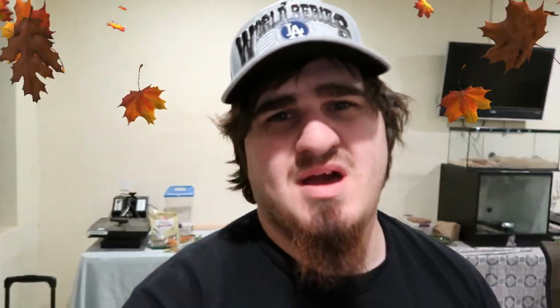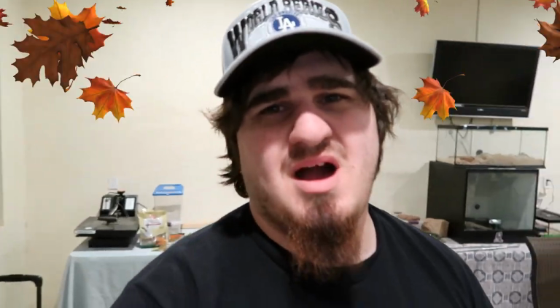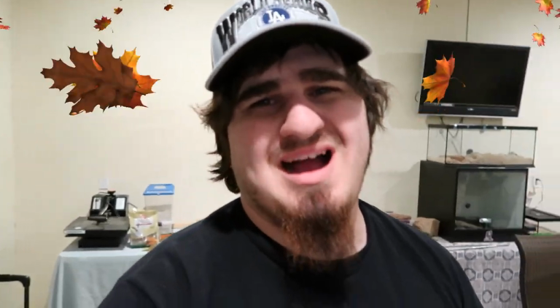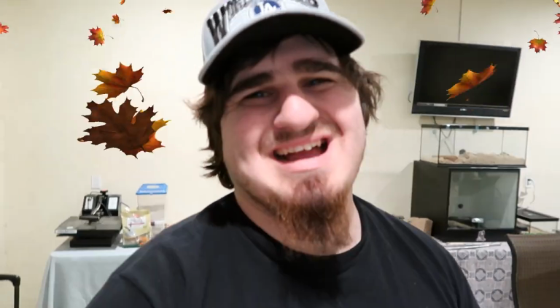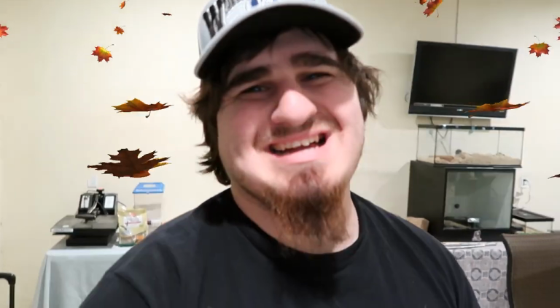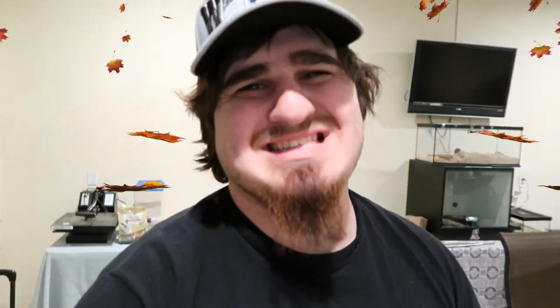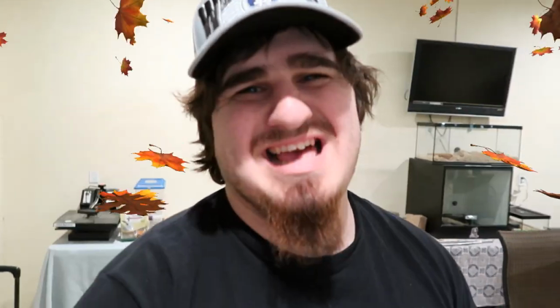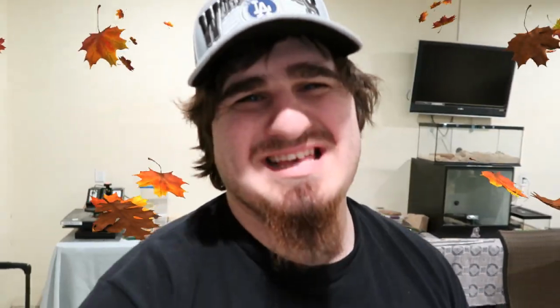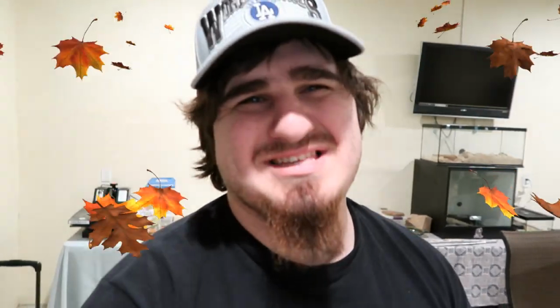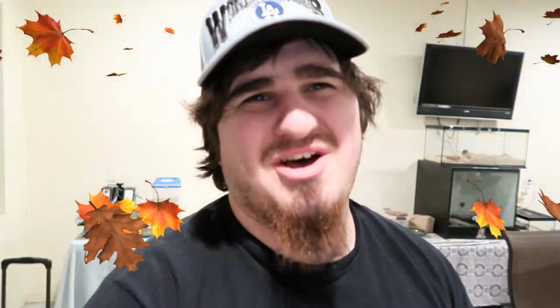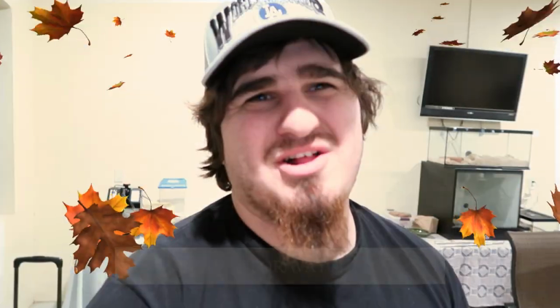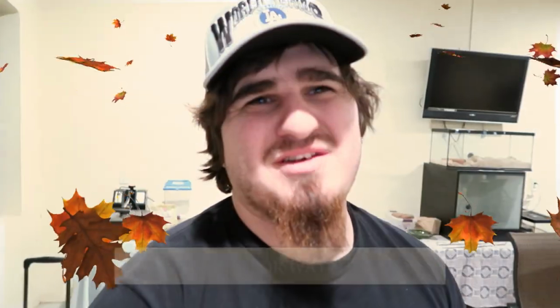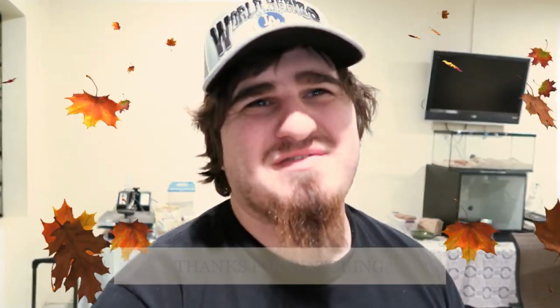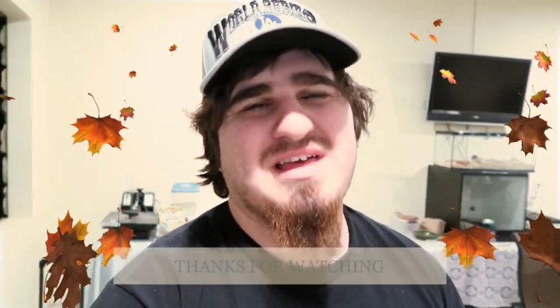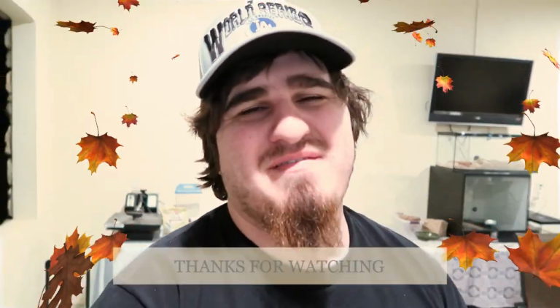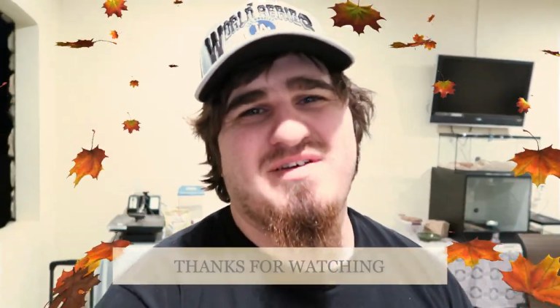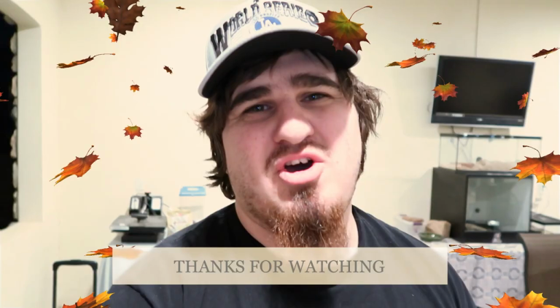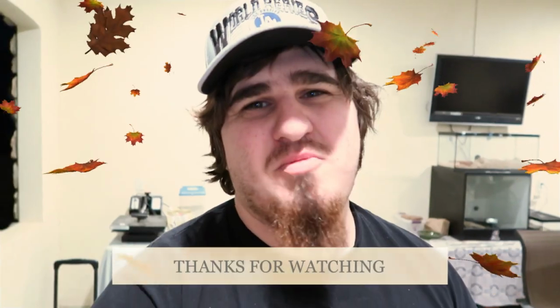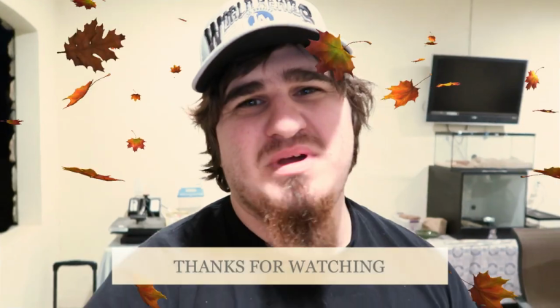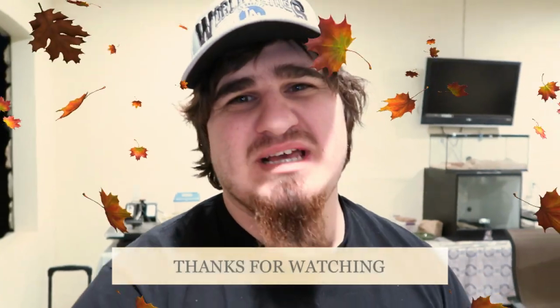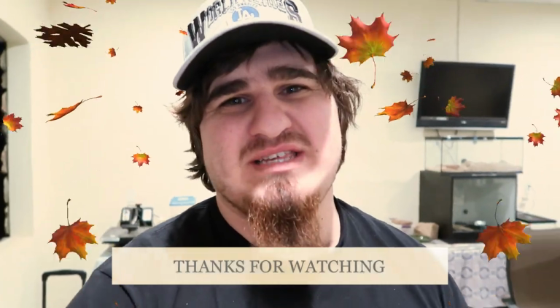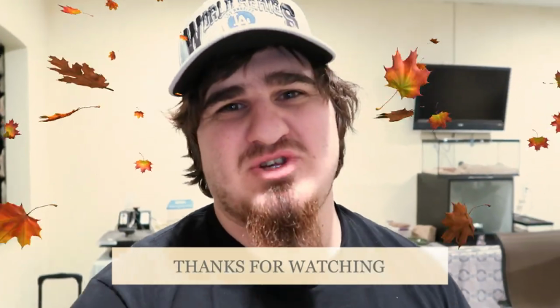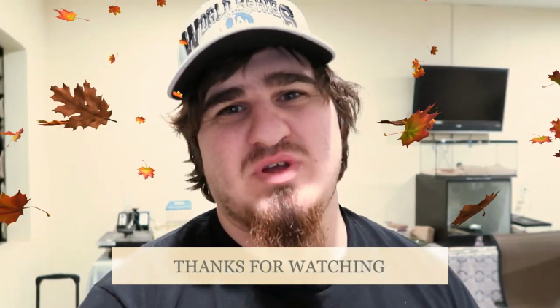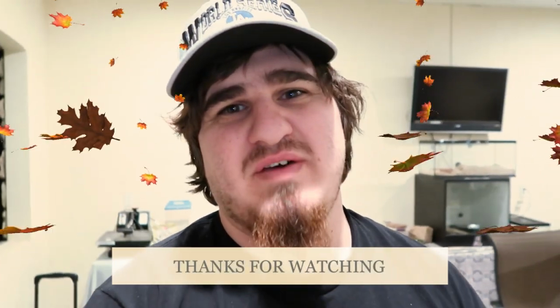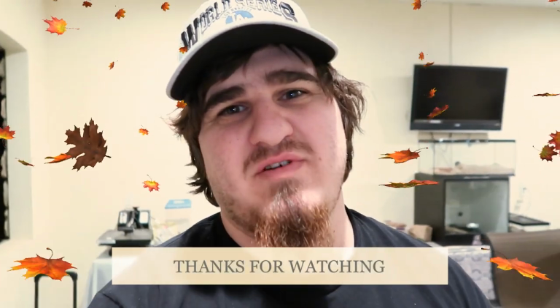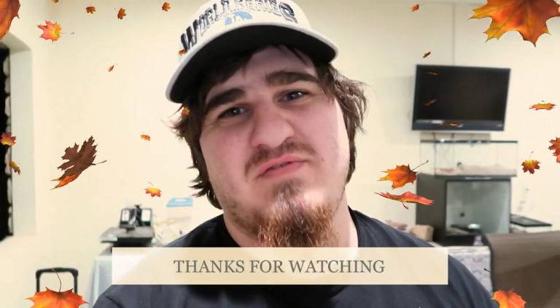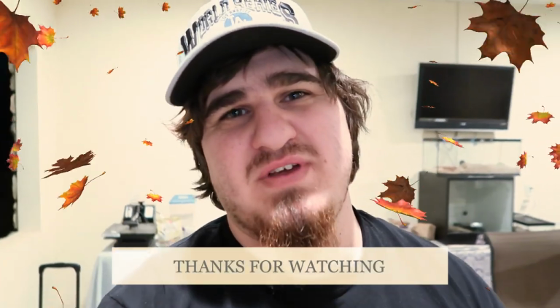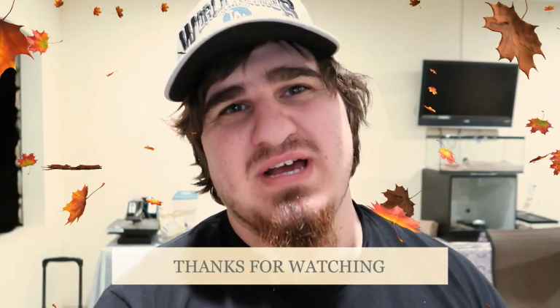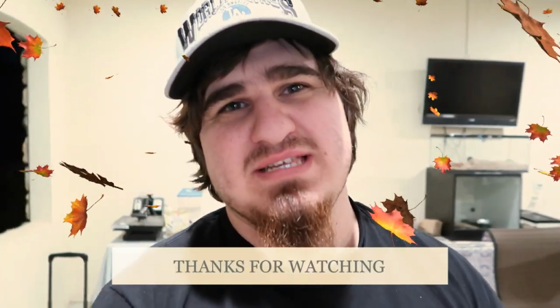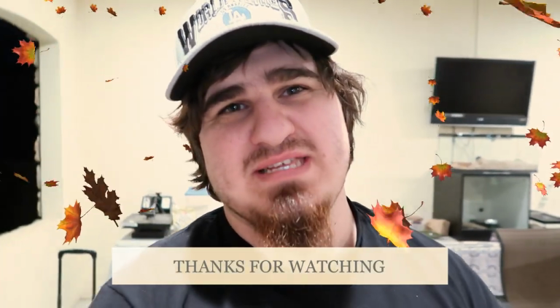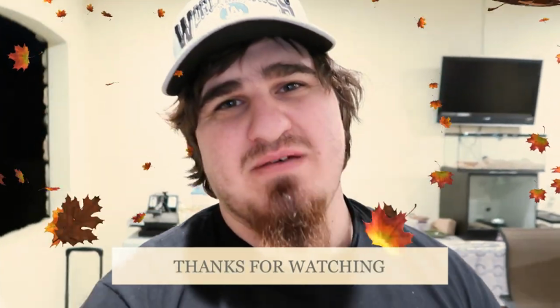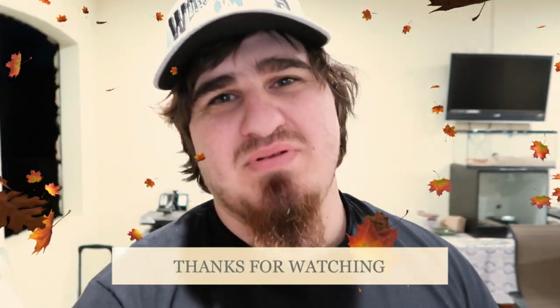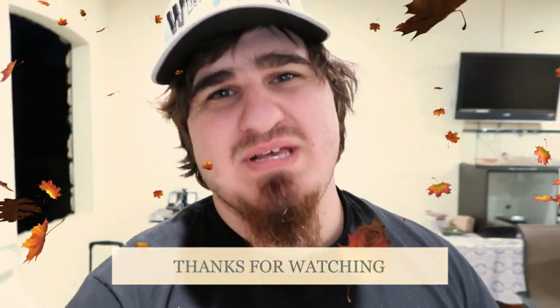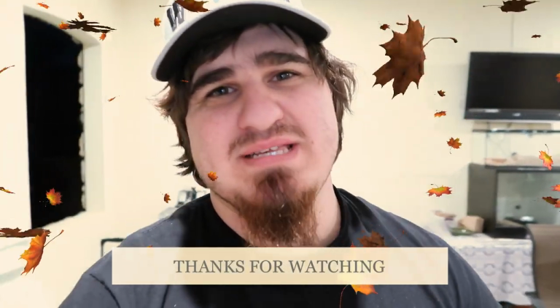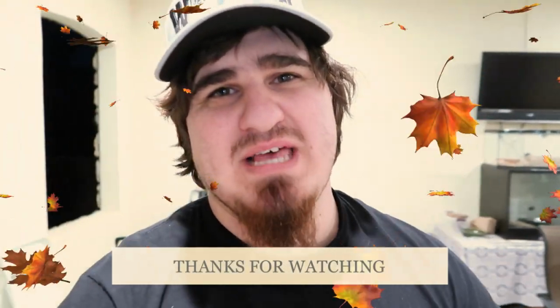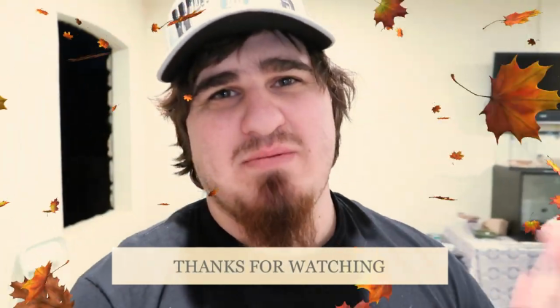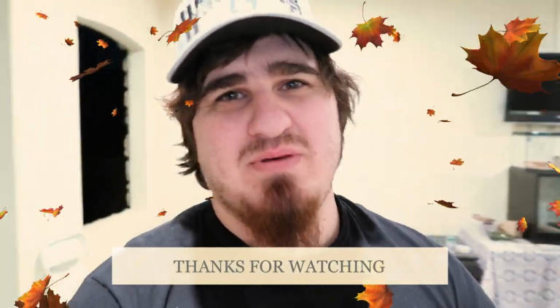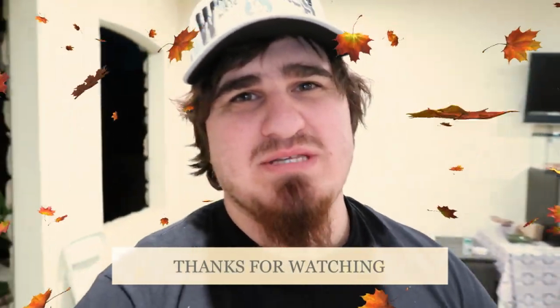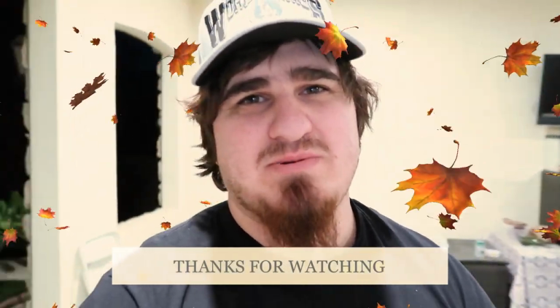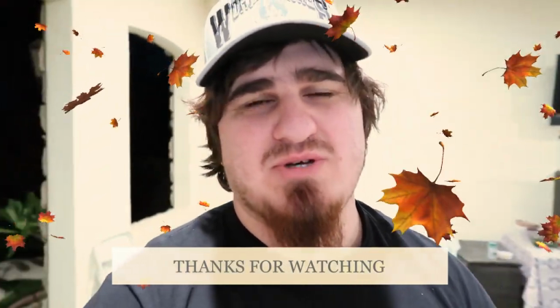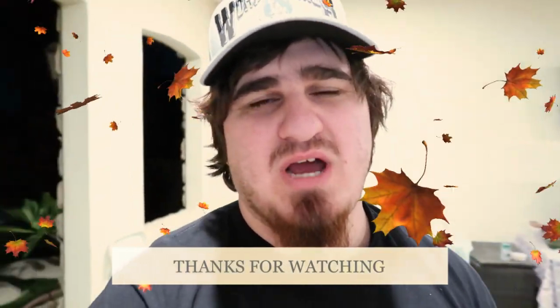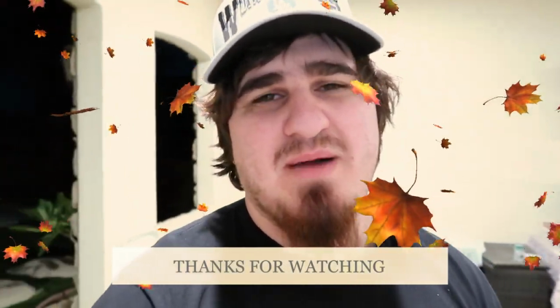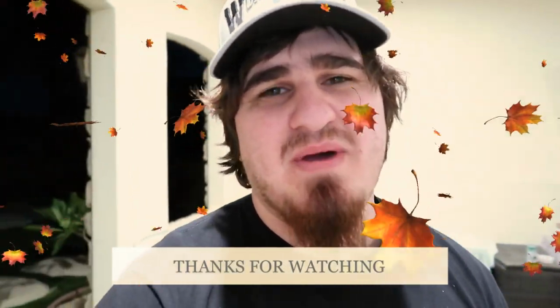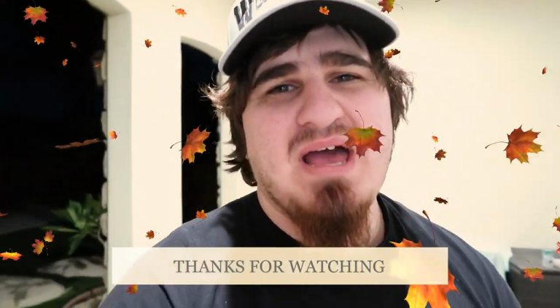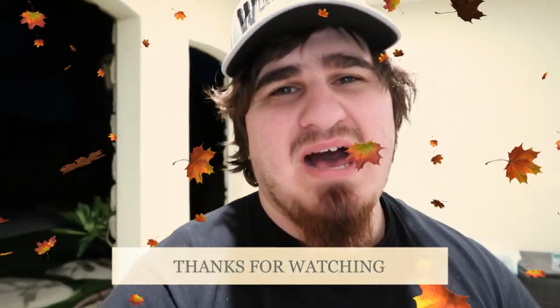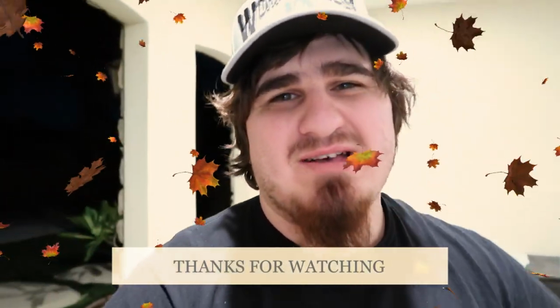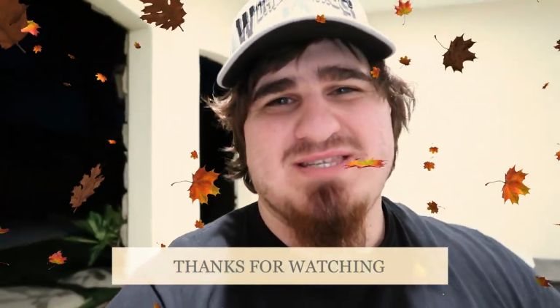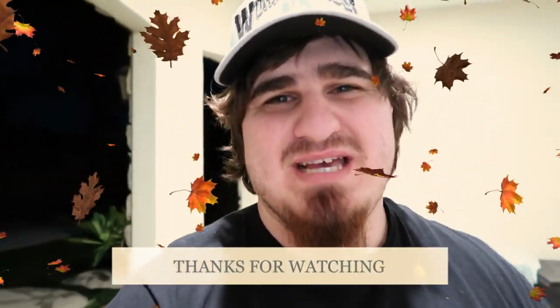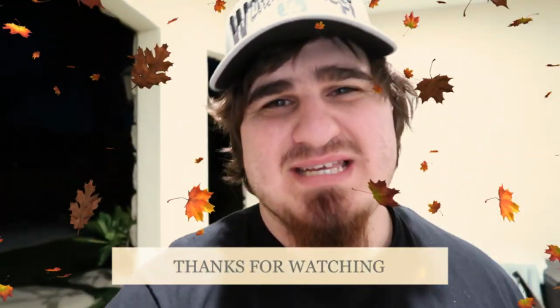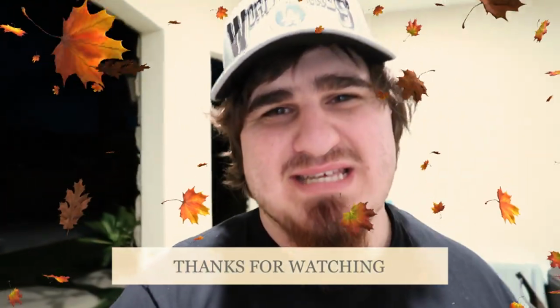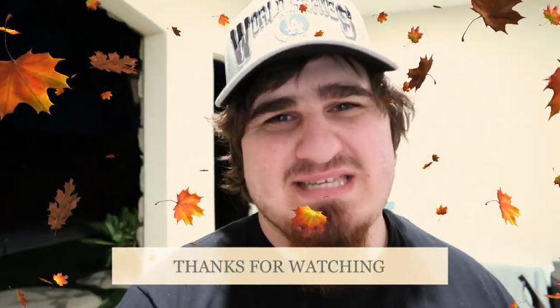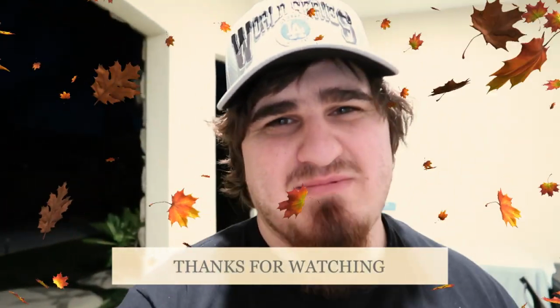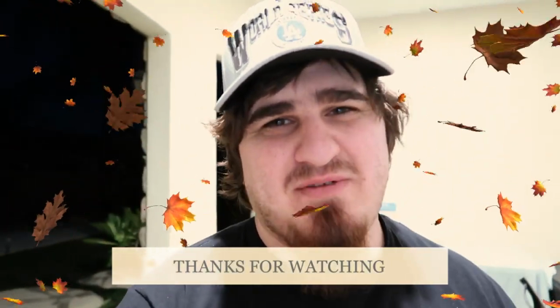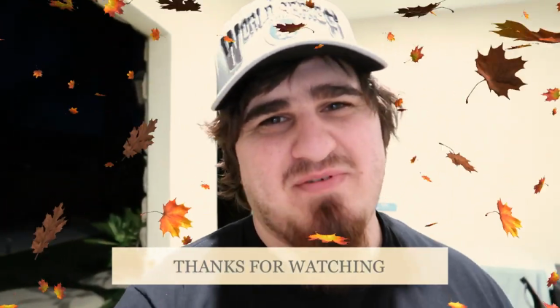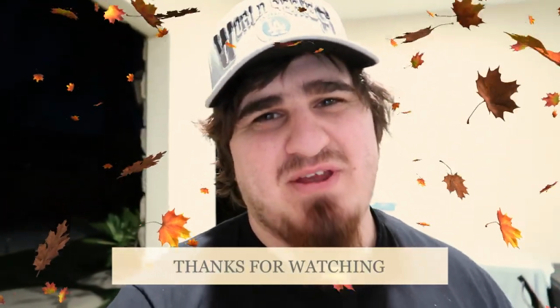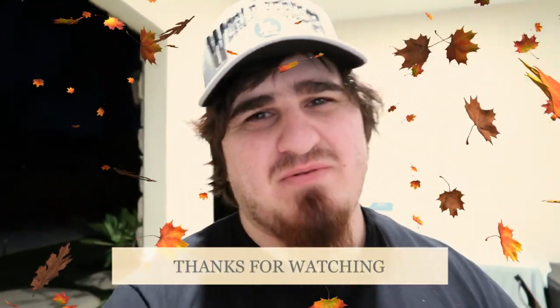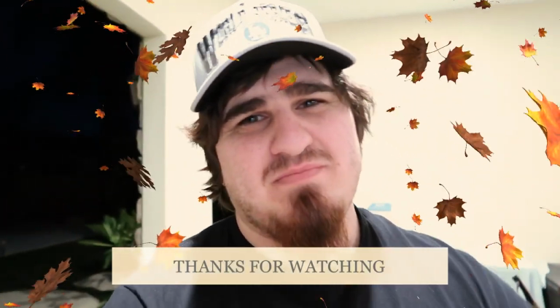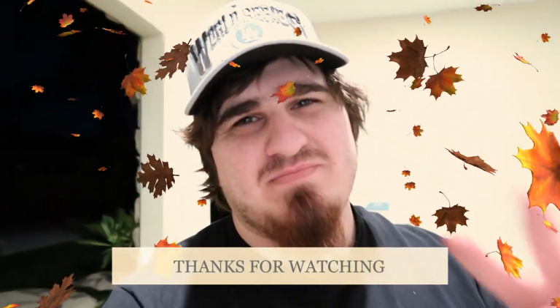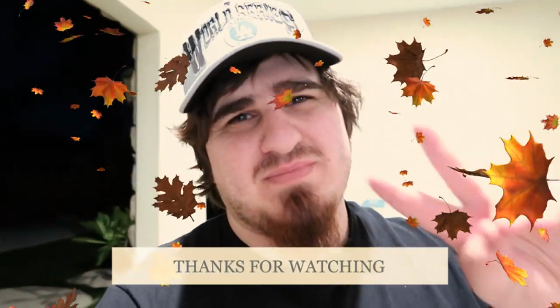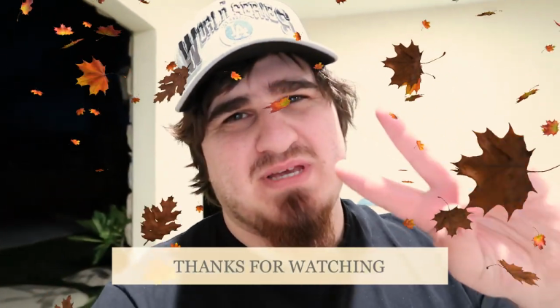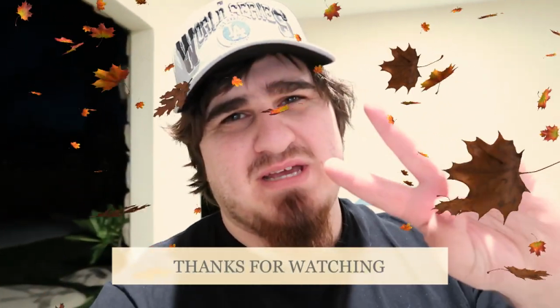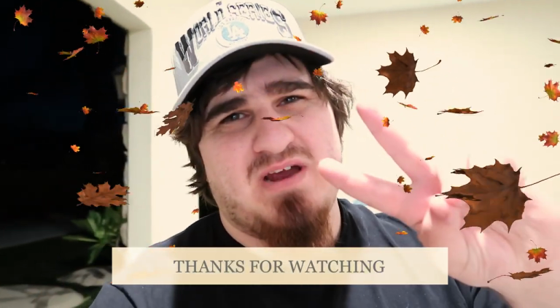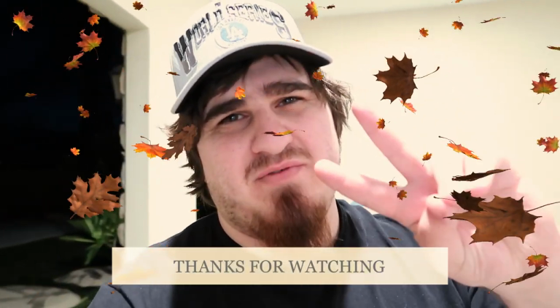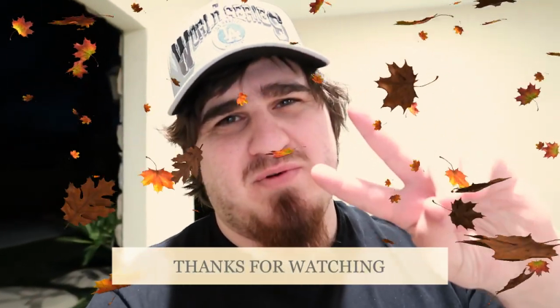Alright guys, that is all for that video. Hope you guys enjoyed it. If you guys did, please like and please subscribe. I'll see you guys next time. Take care everyone.